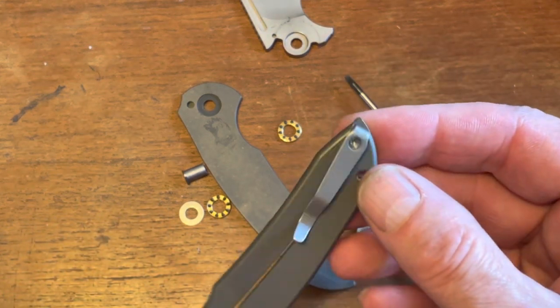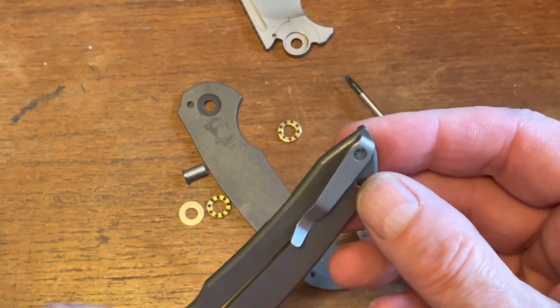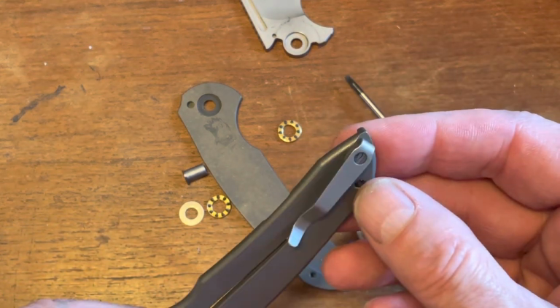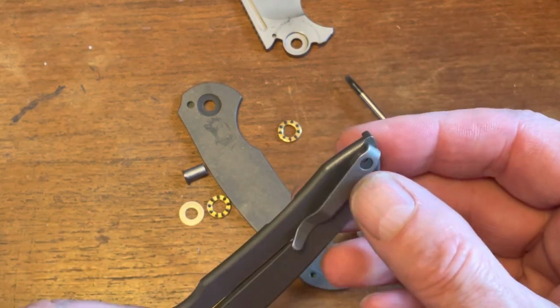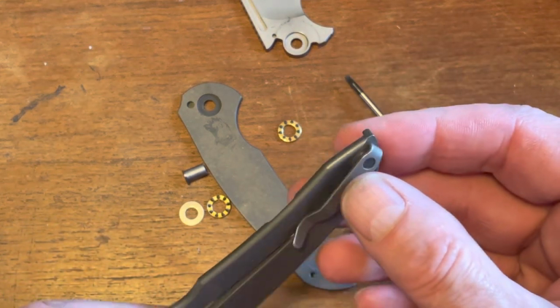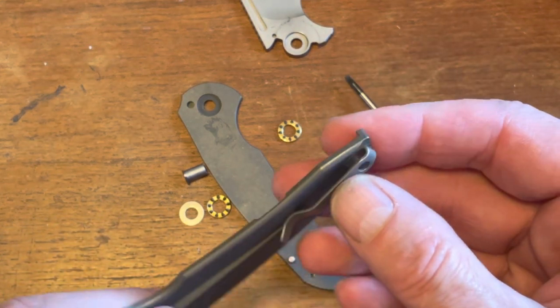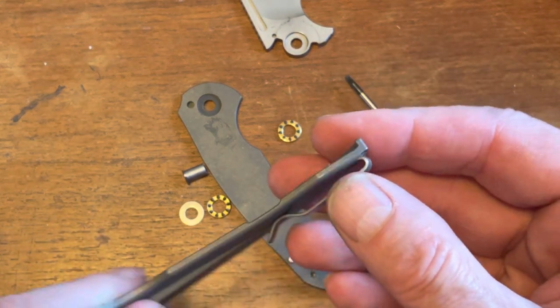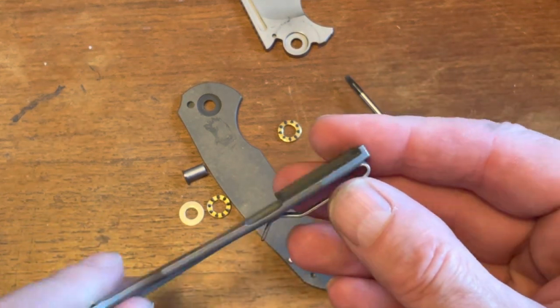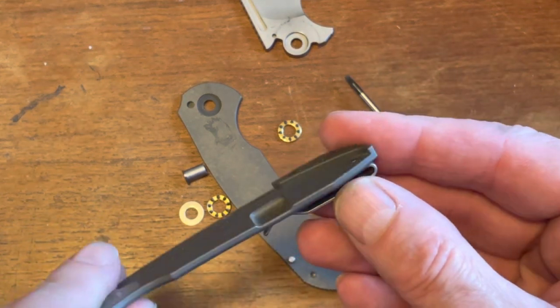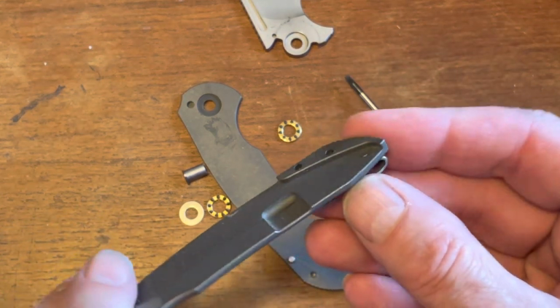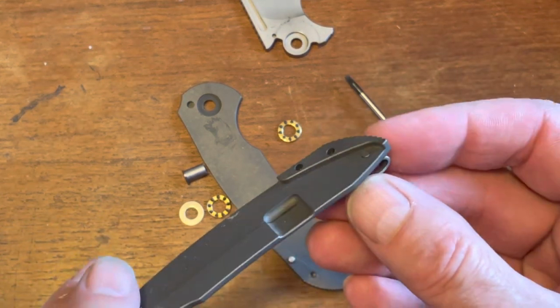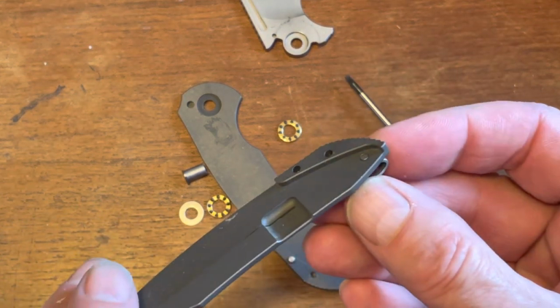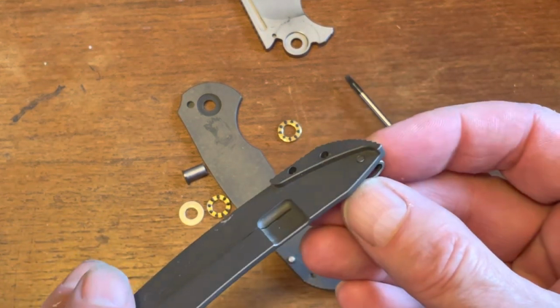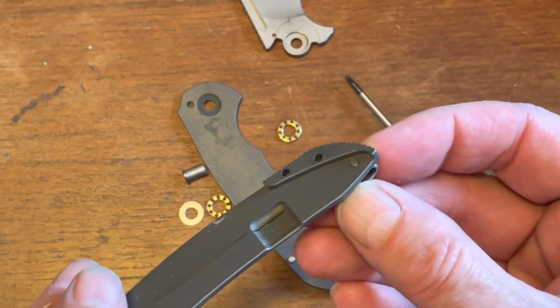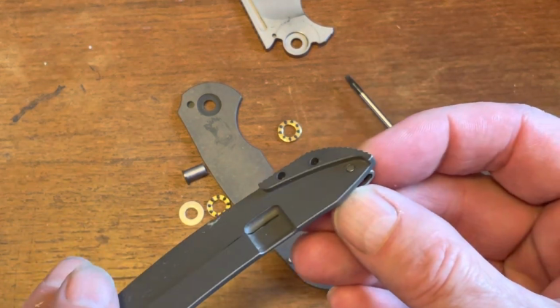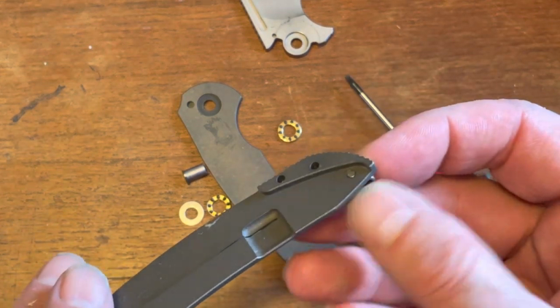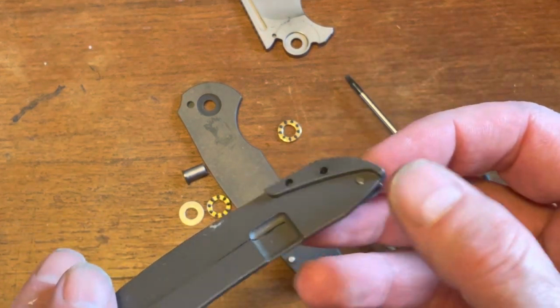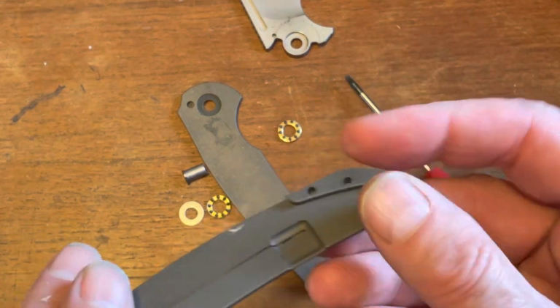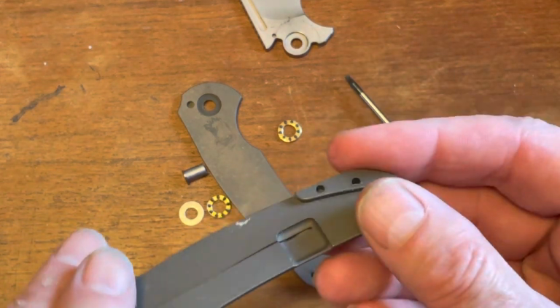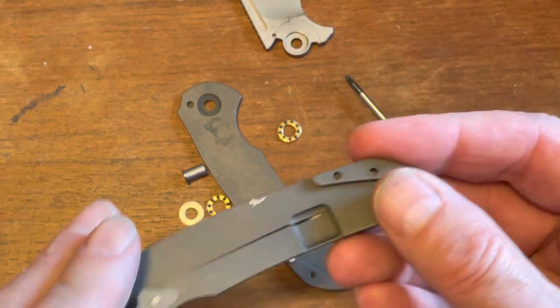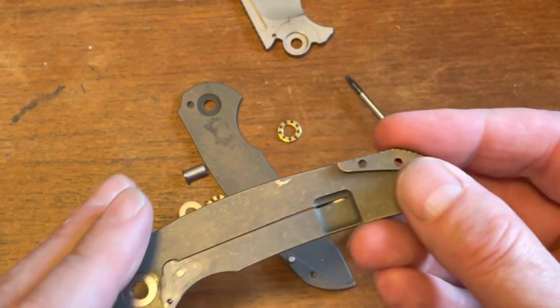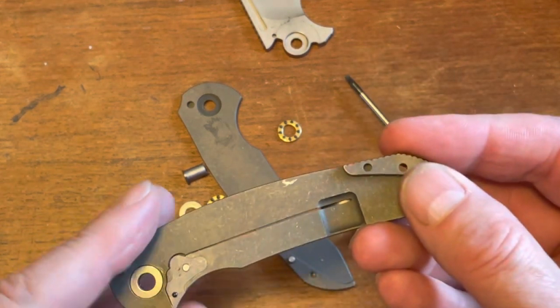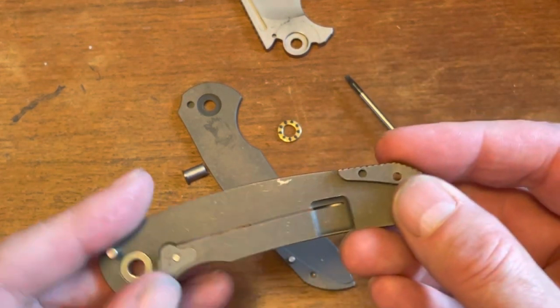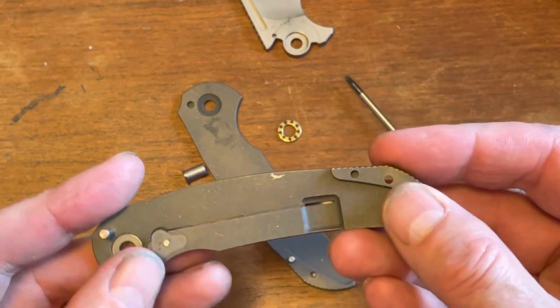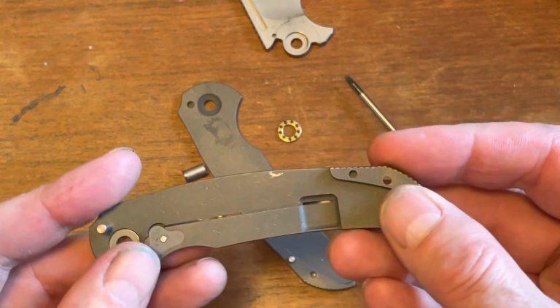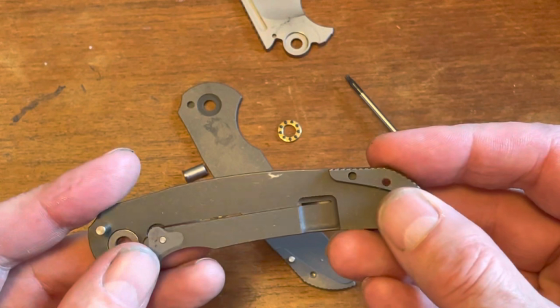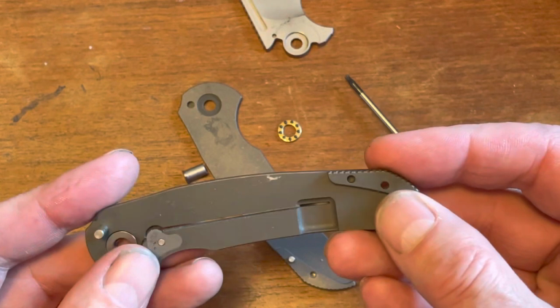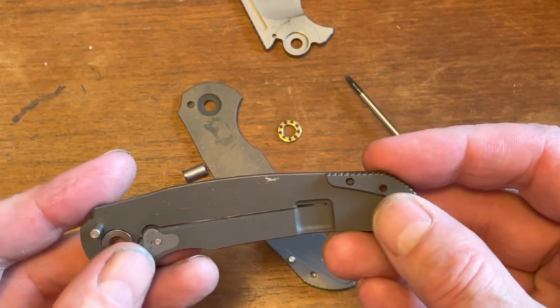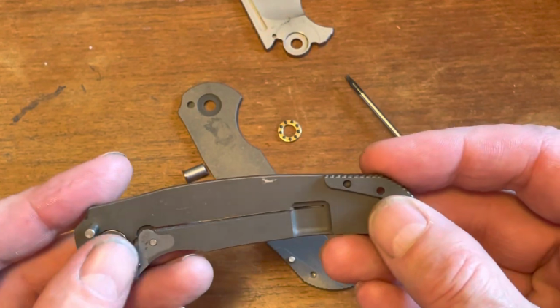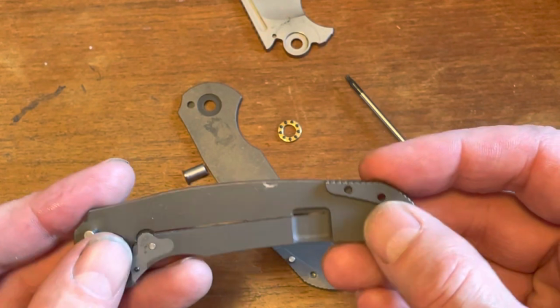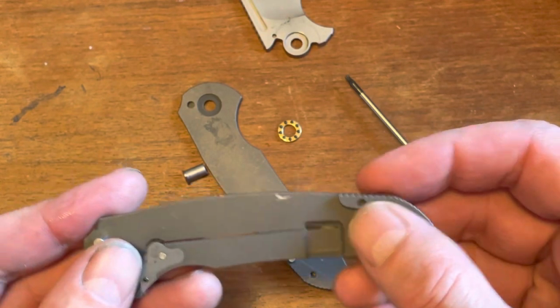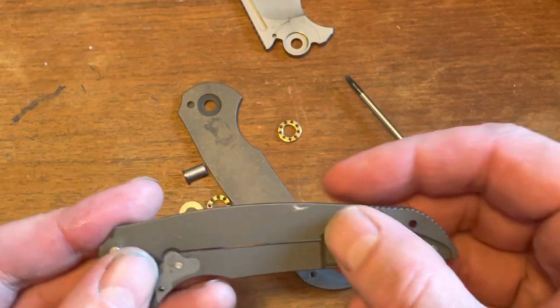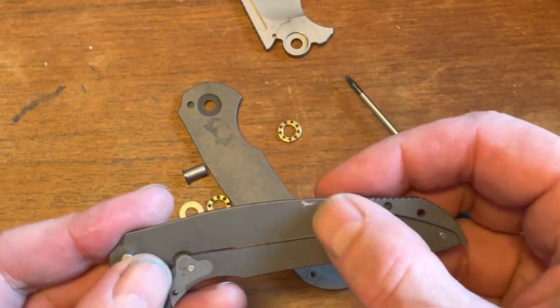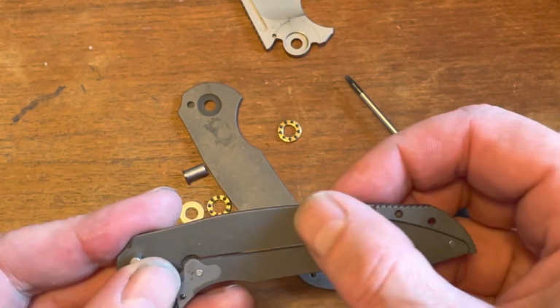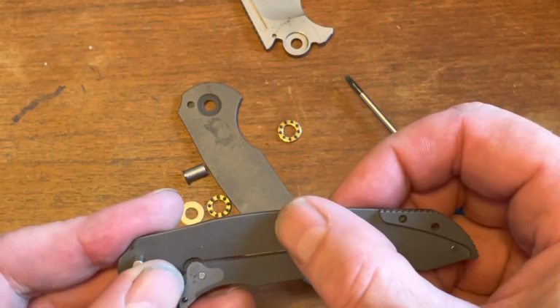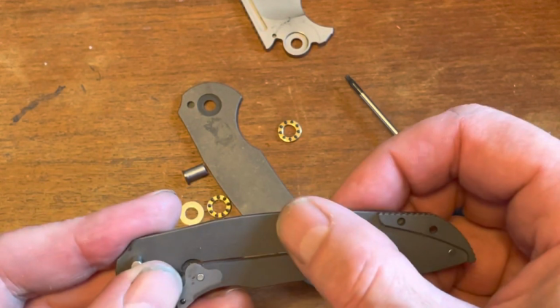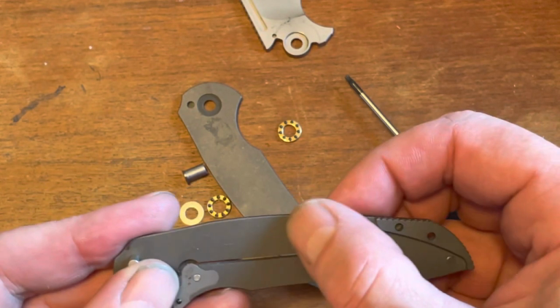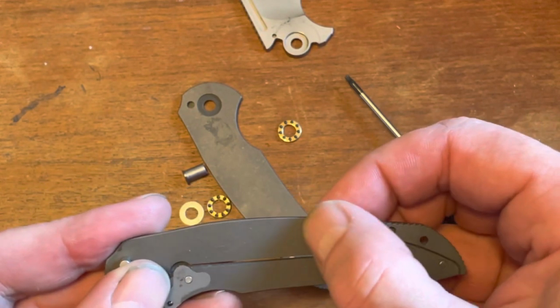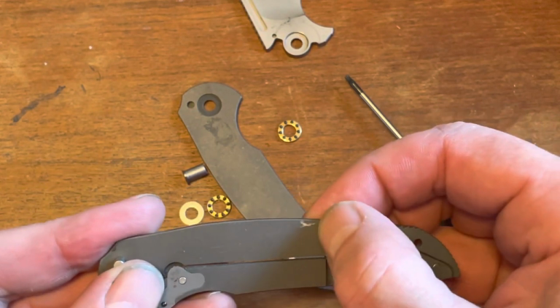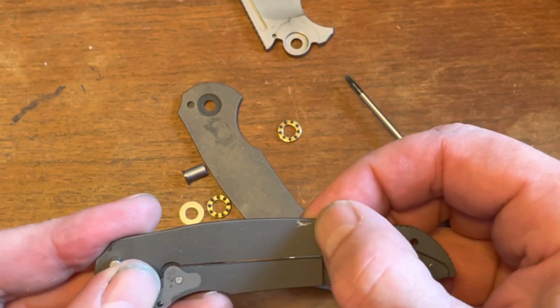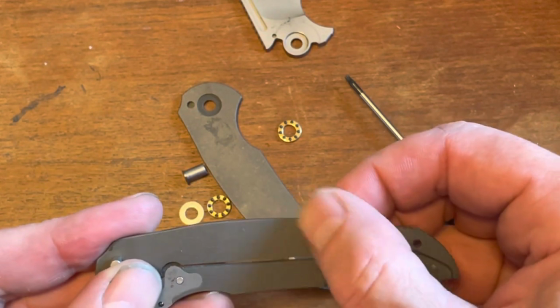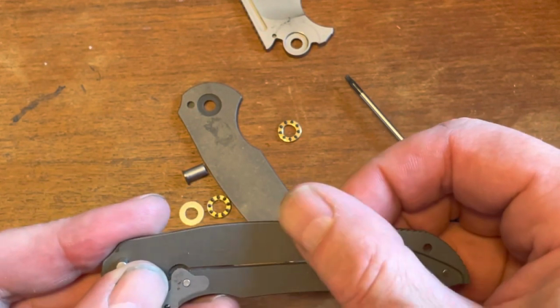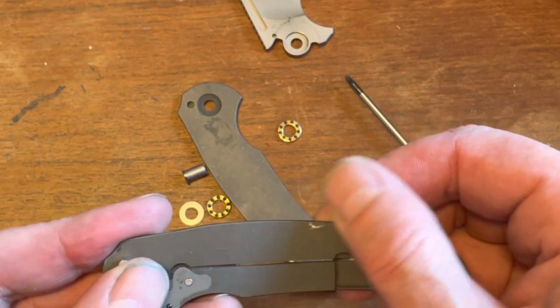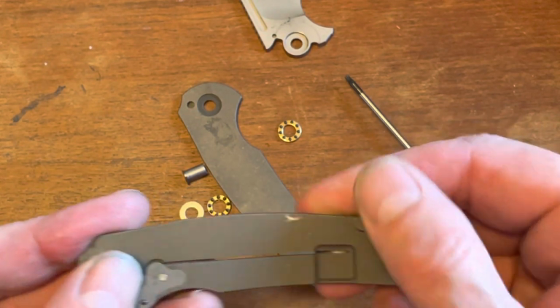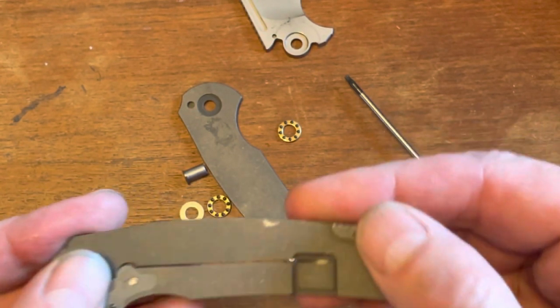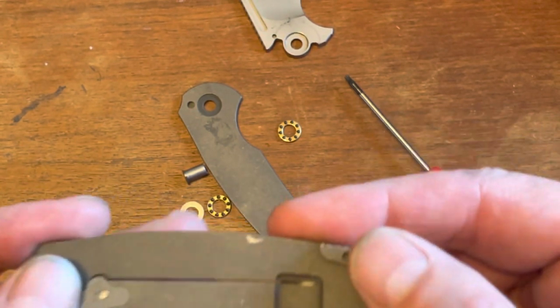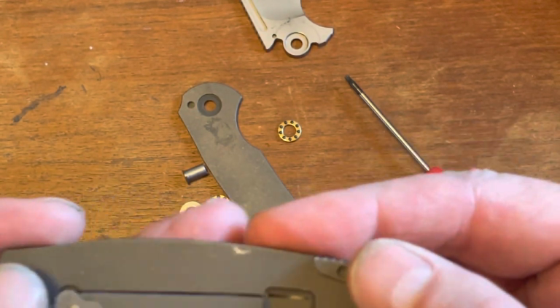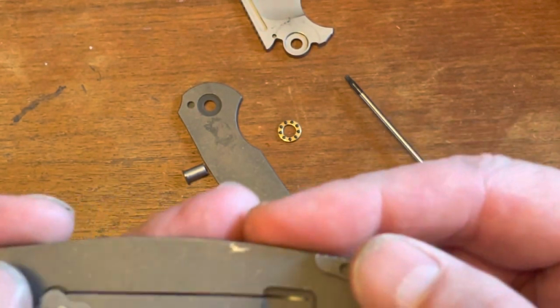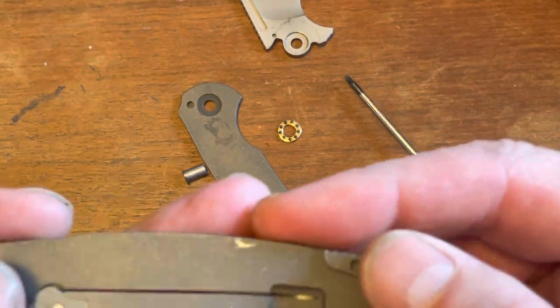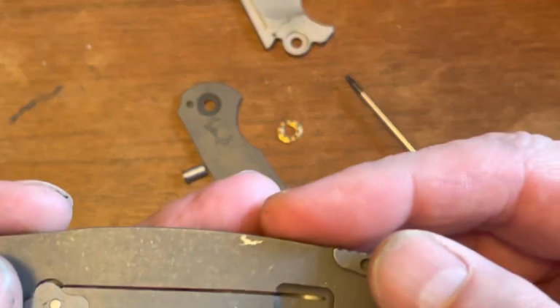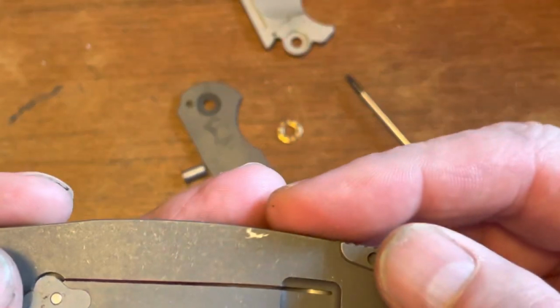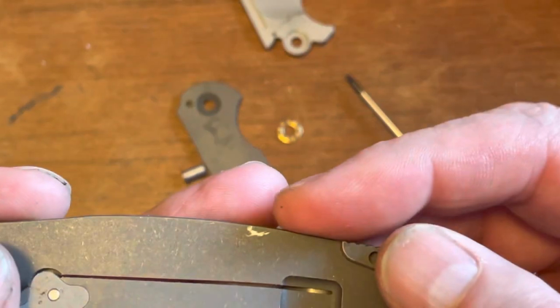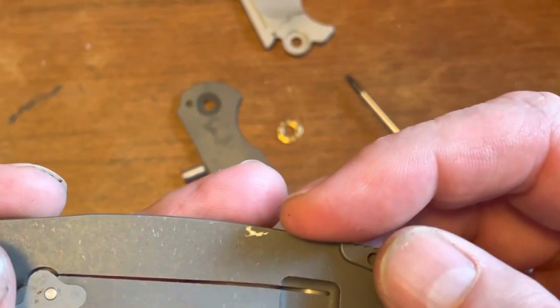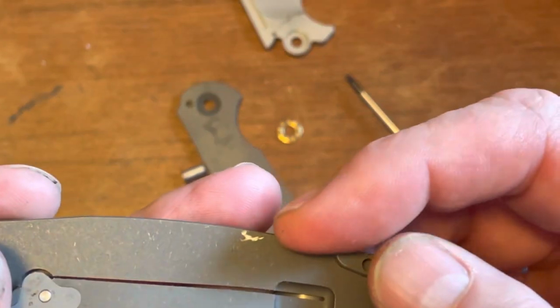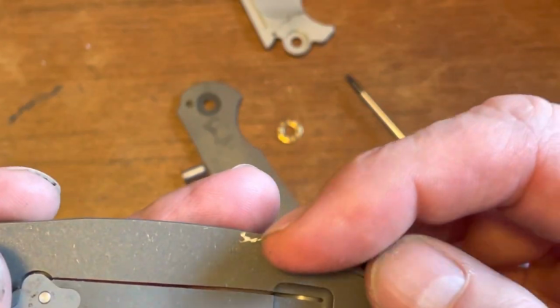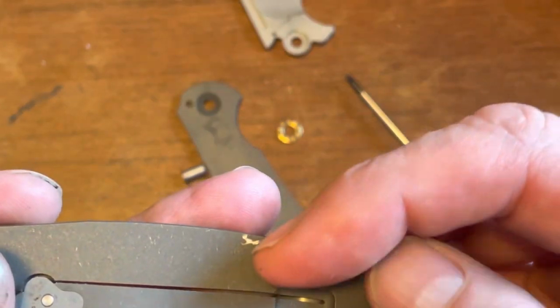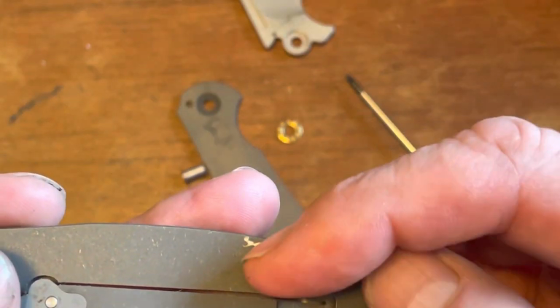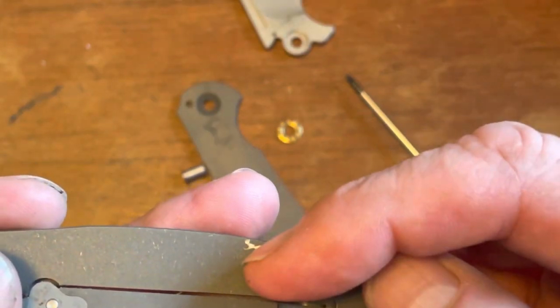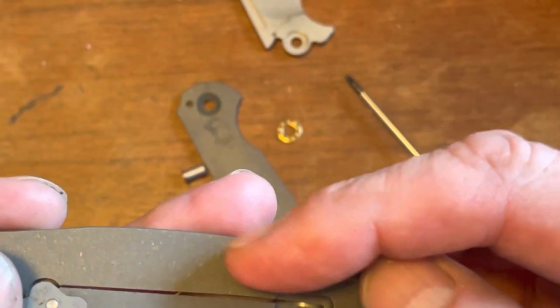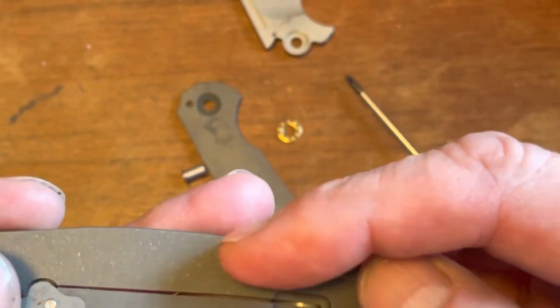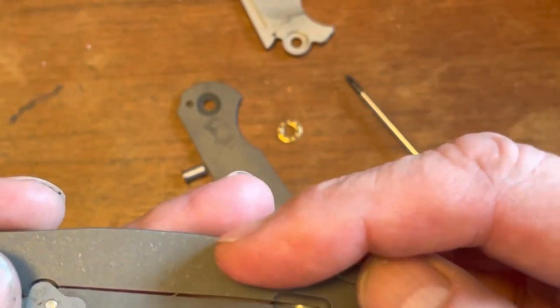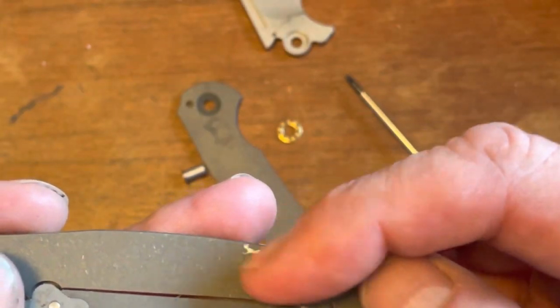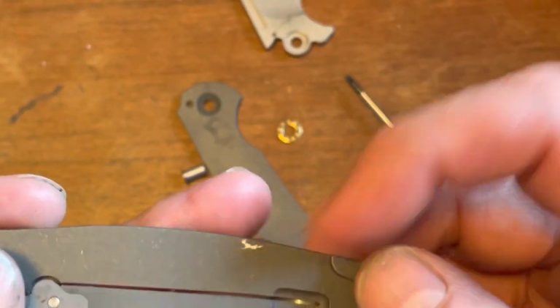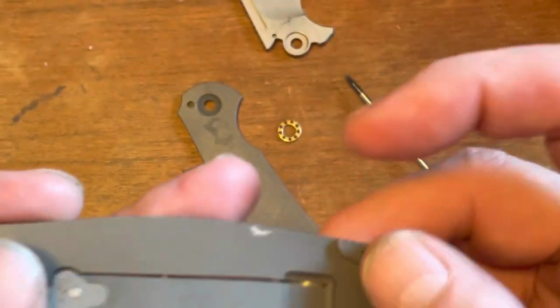There's your pocket clip, which is also screwed right into the titanium, and you can see that the screw has been ground off just a little bit to keep it inside the scale. Again, not my favorite way of doing things — screwing right into titanium — but that's what they did.